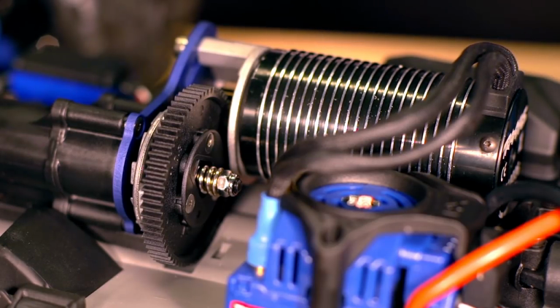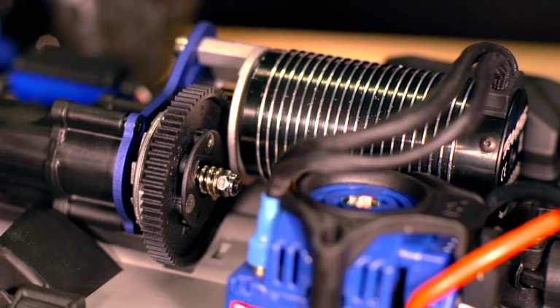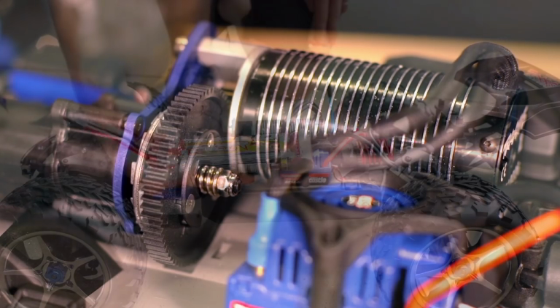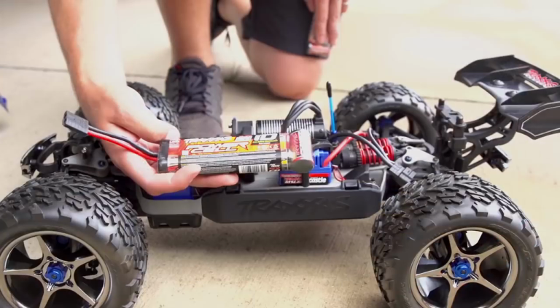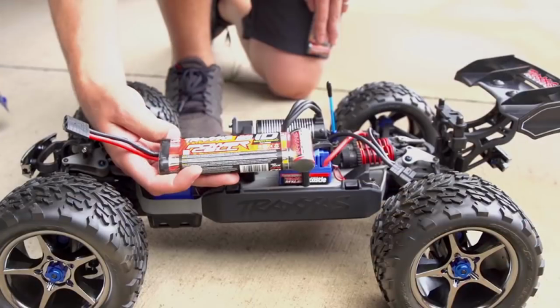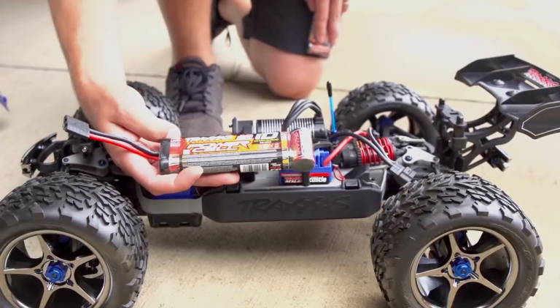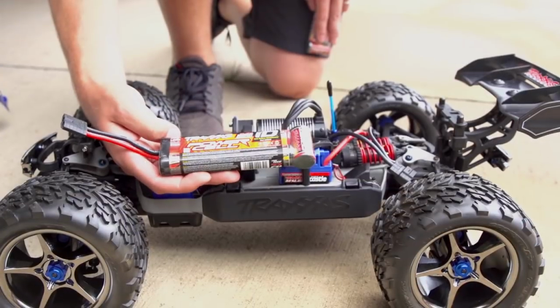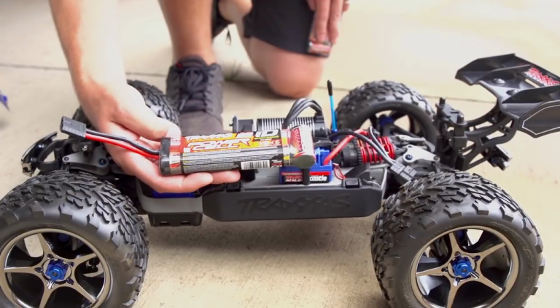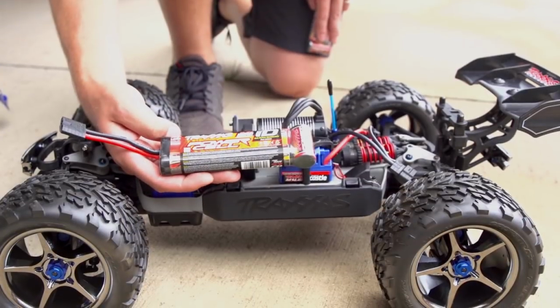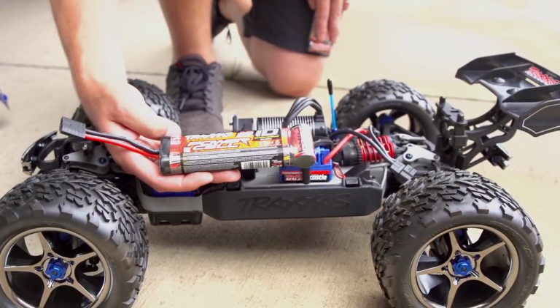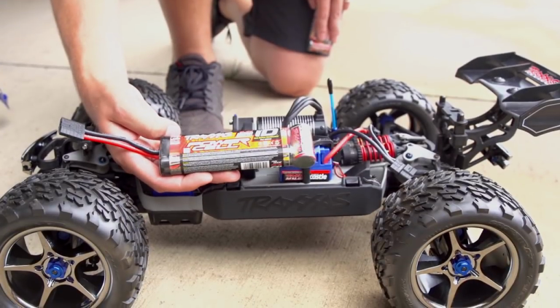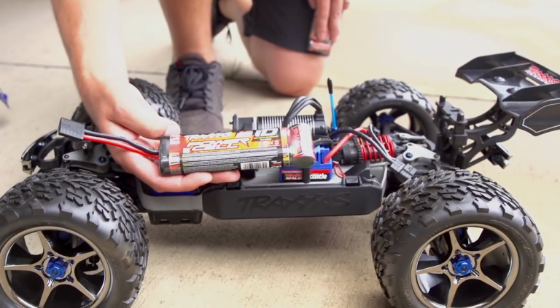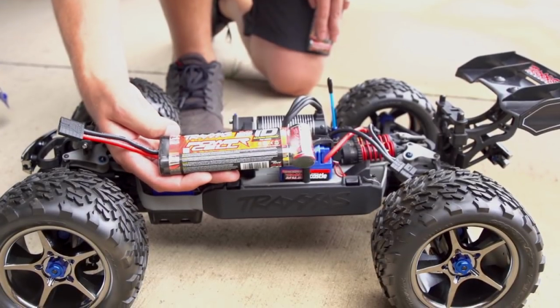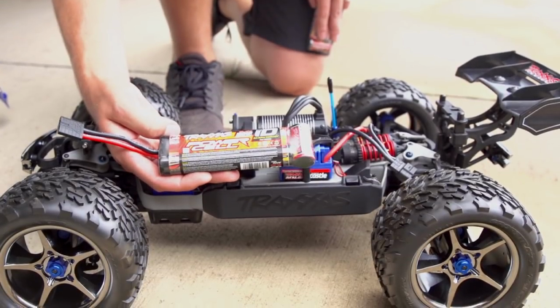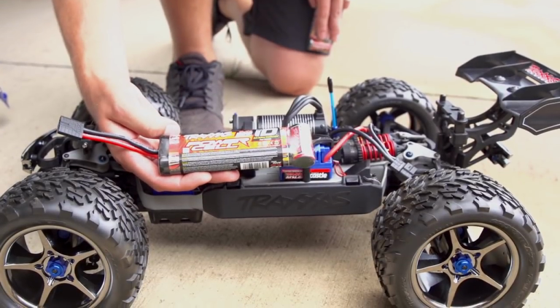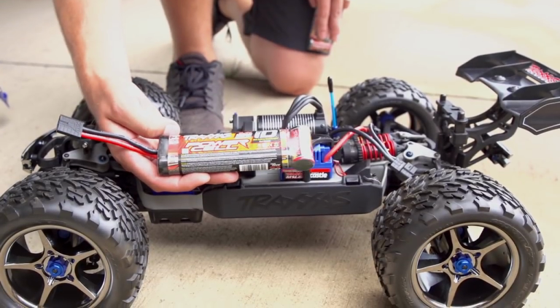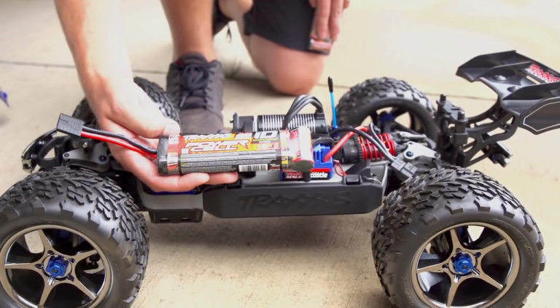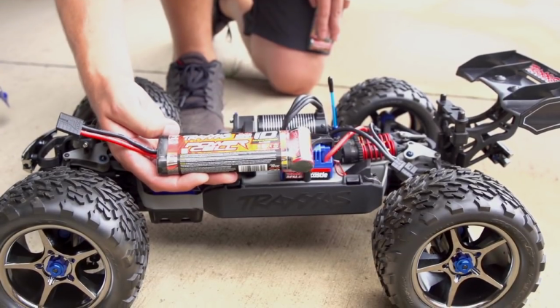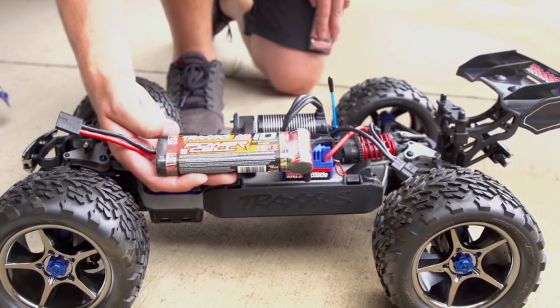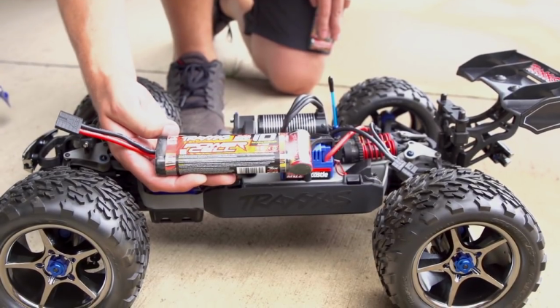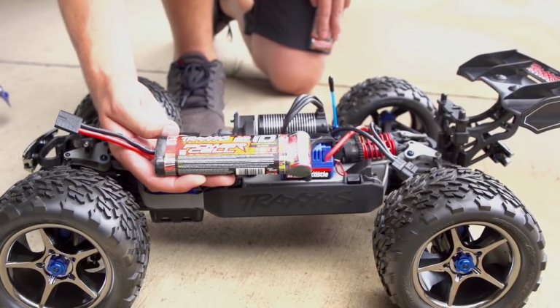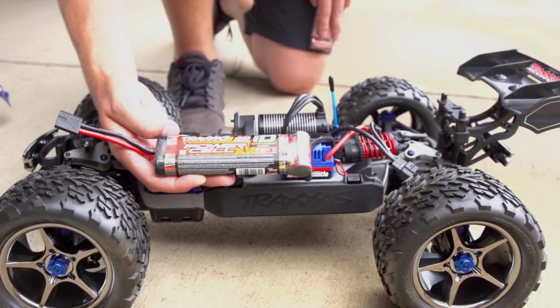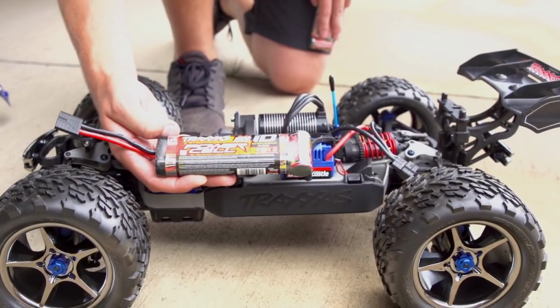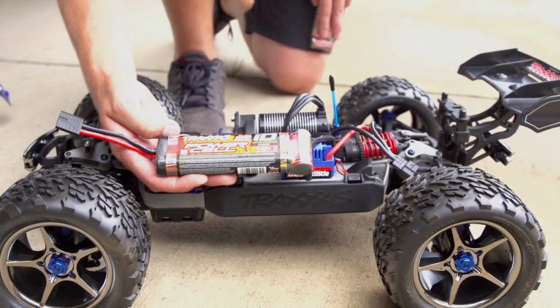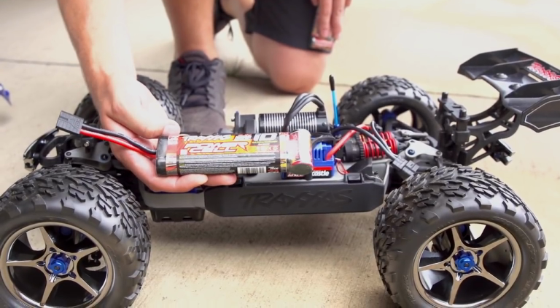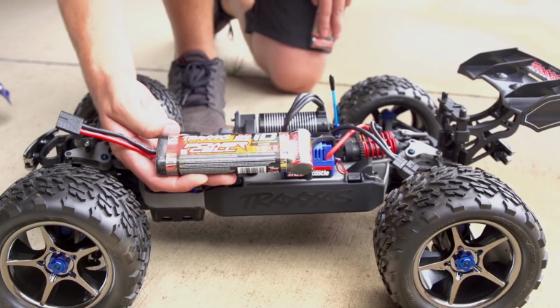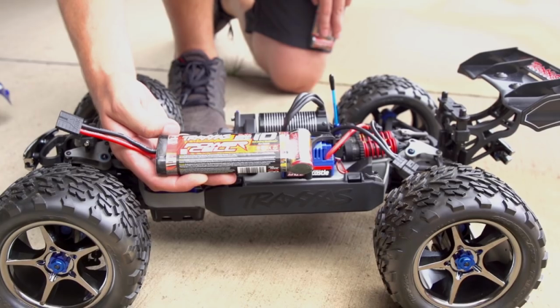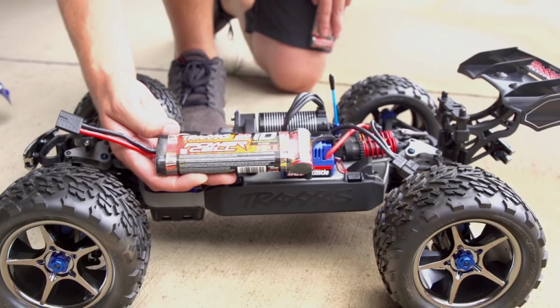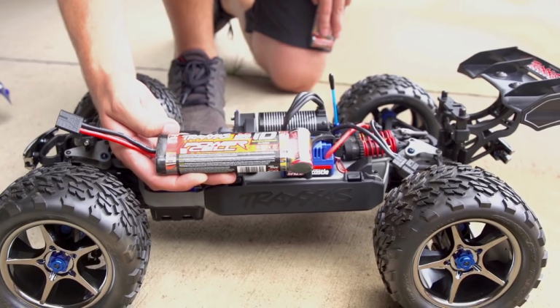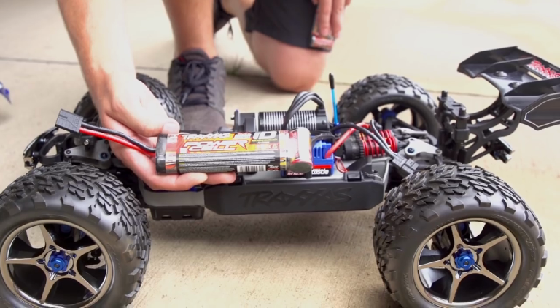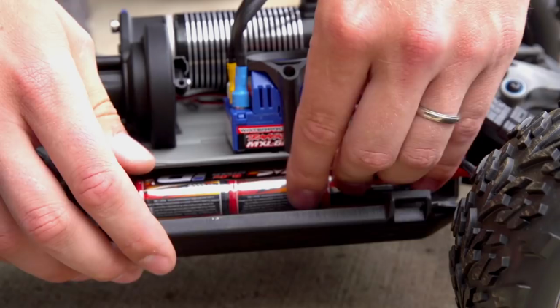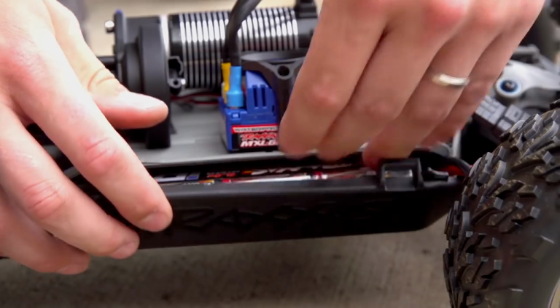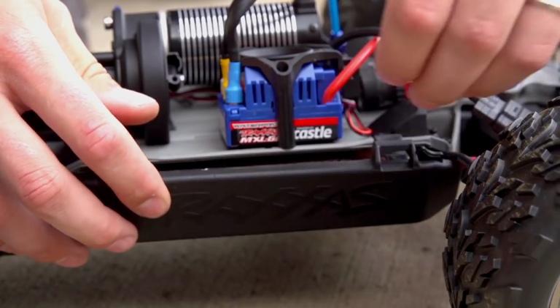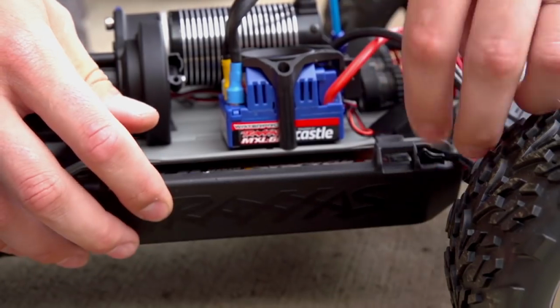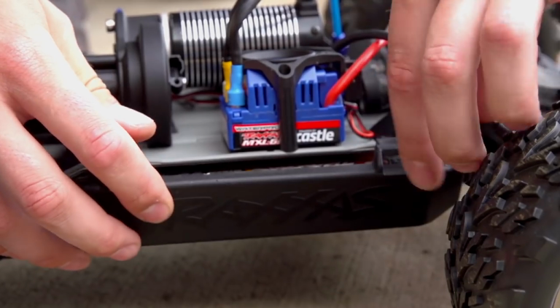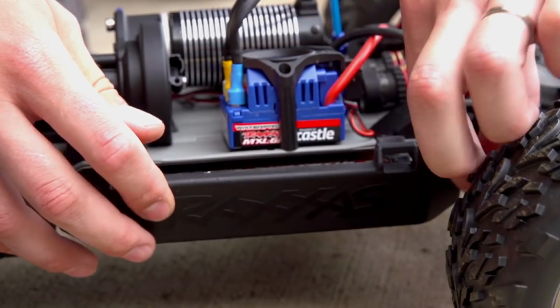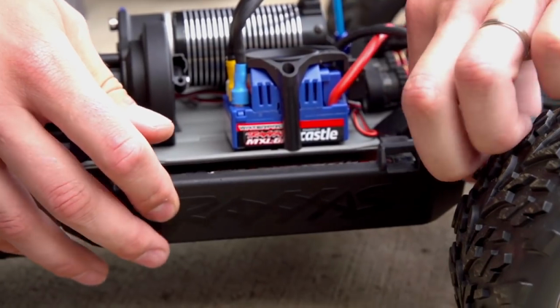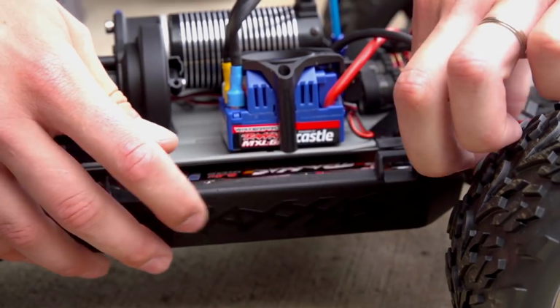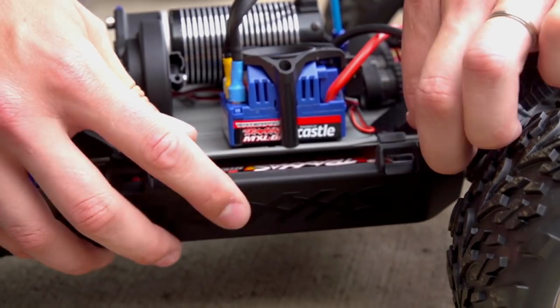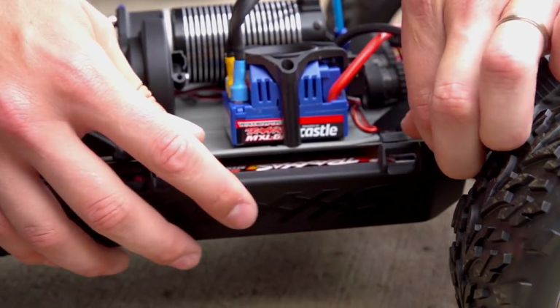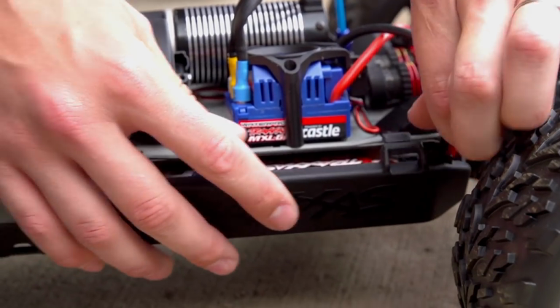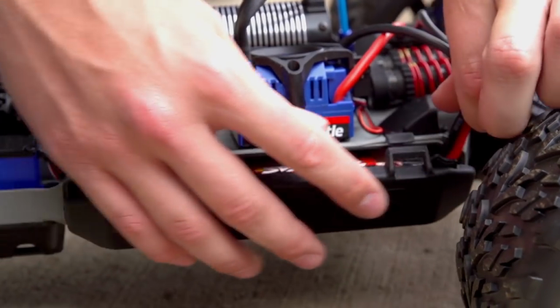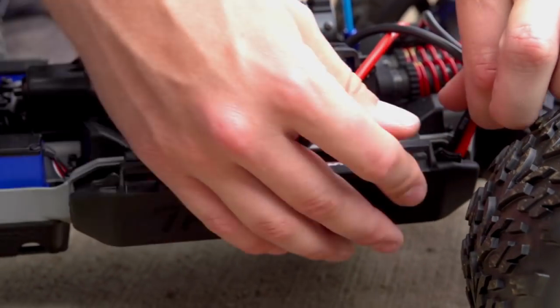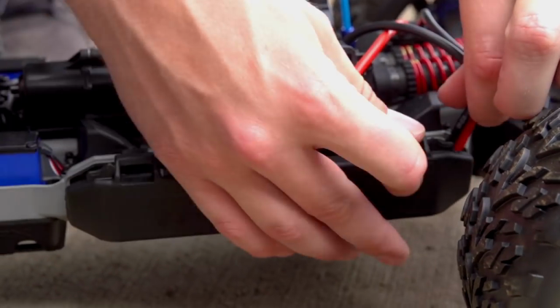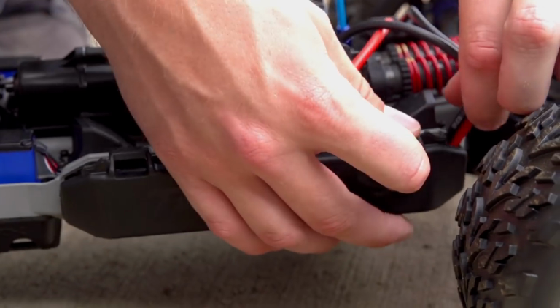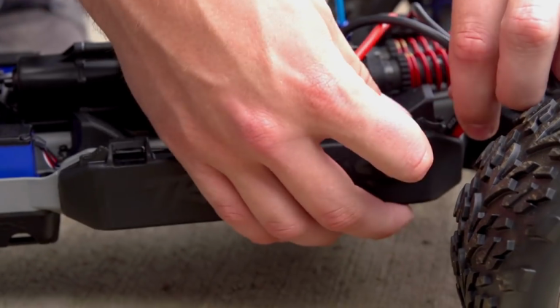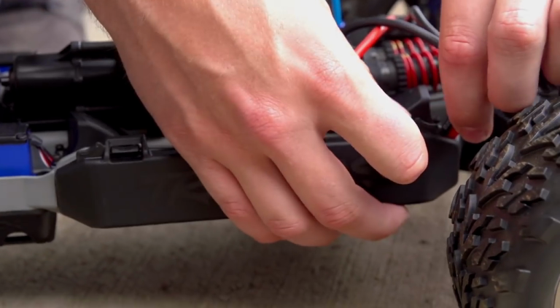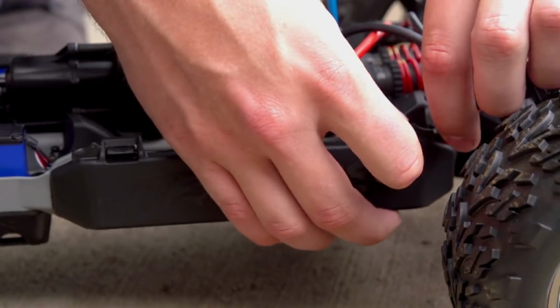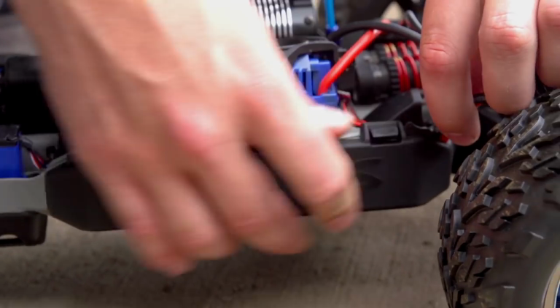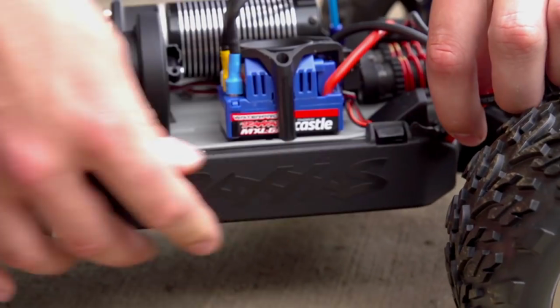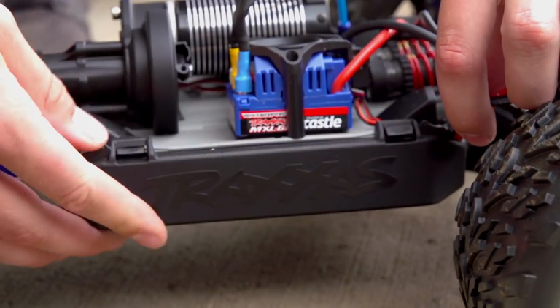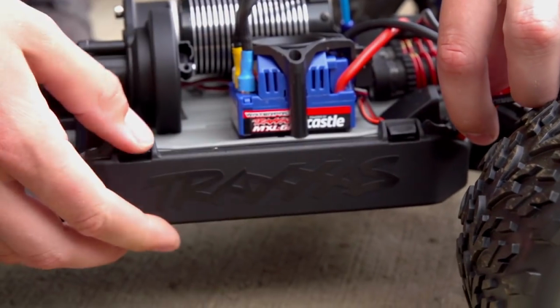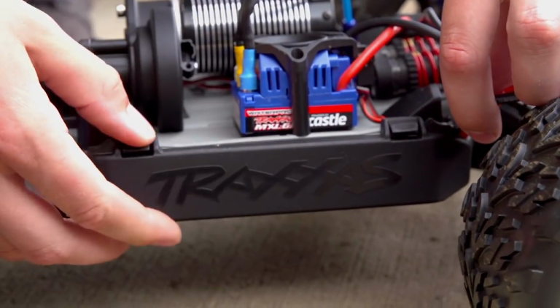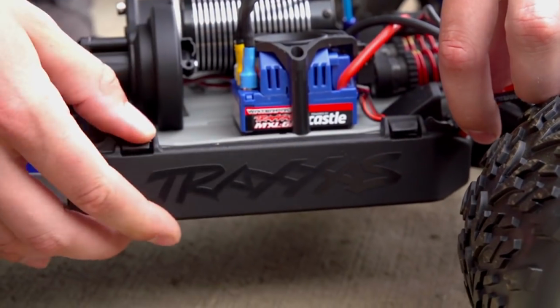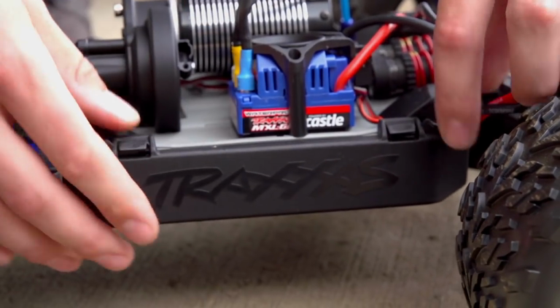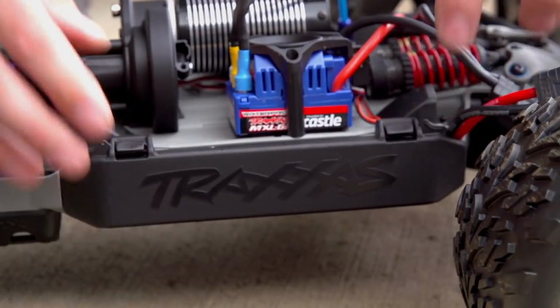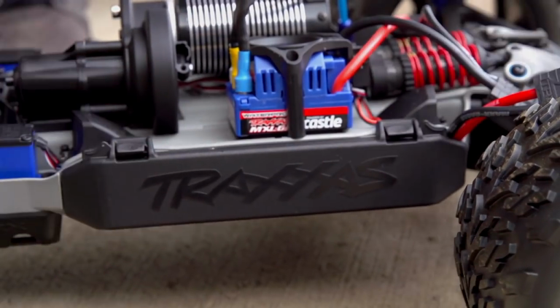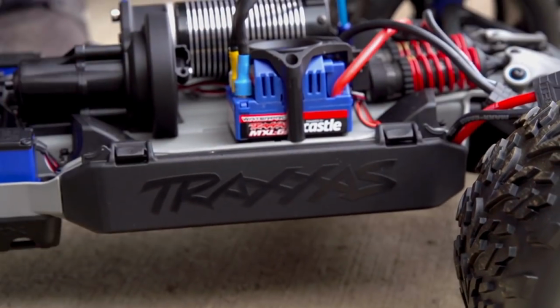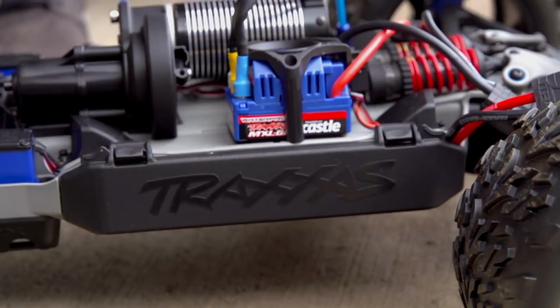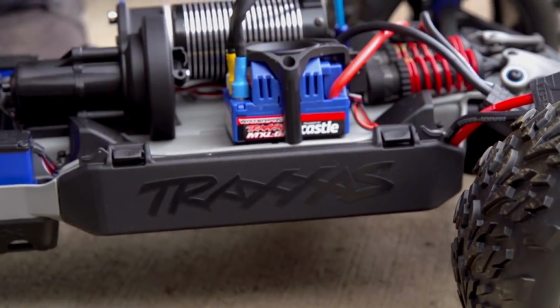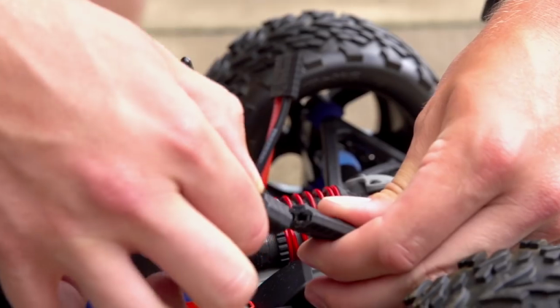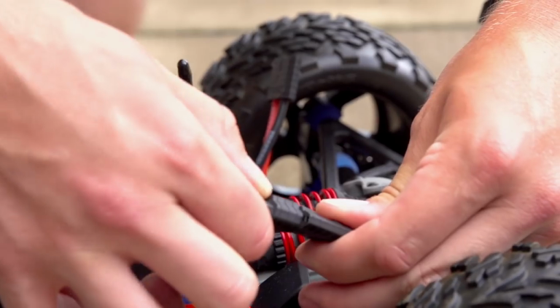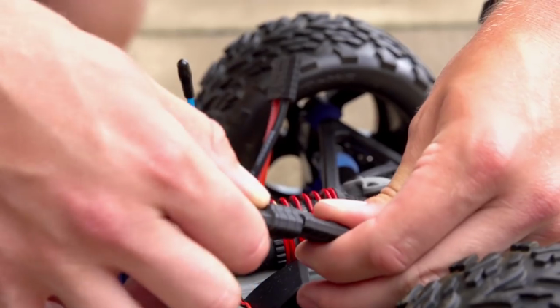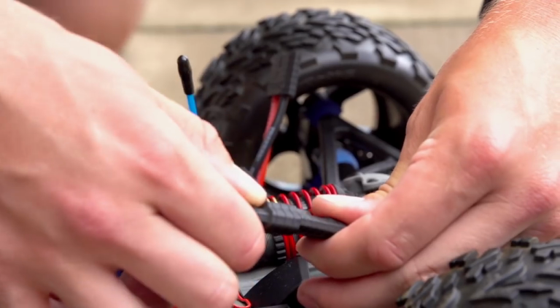Make your first few runs using the stock gearing and six or seven cell nickel metal hydride packs or two cell LiPo packs.